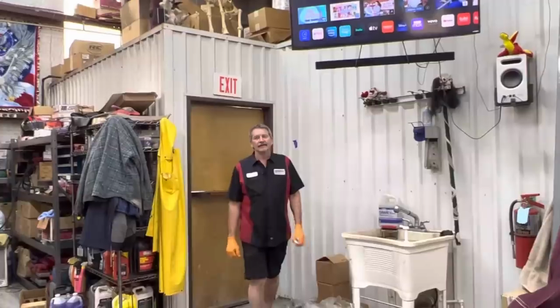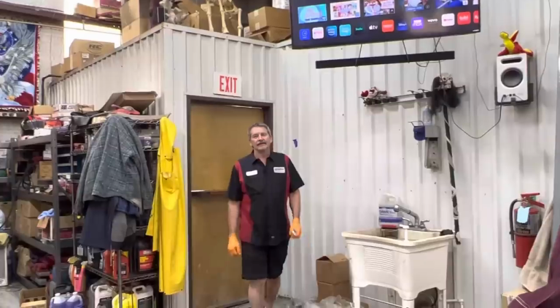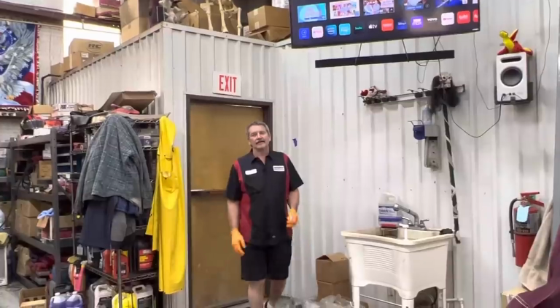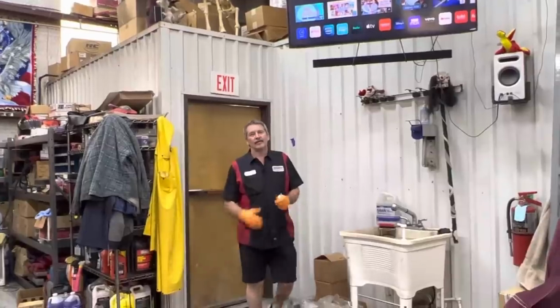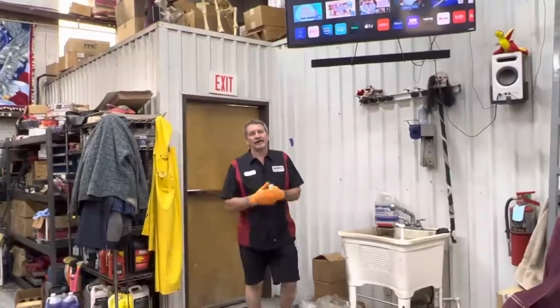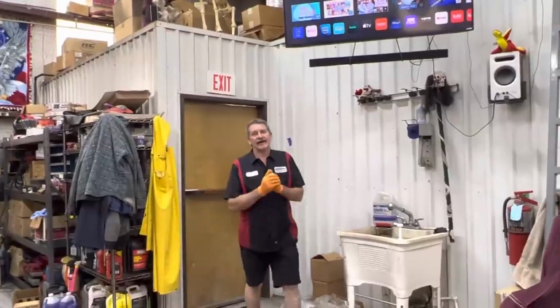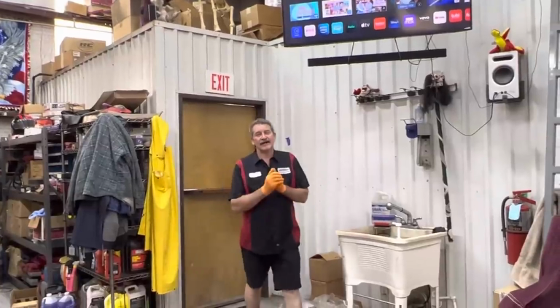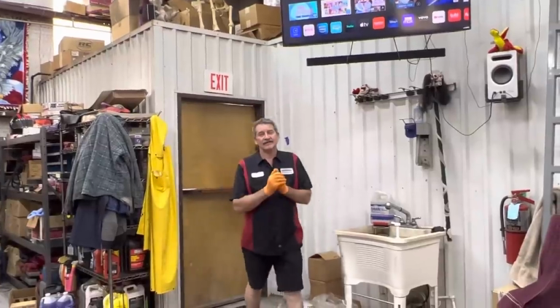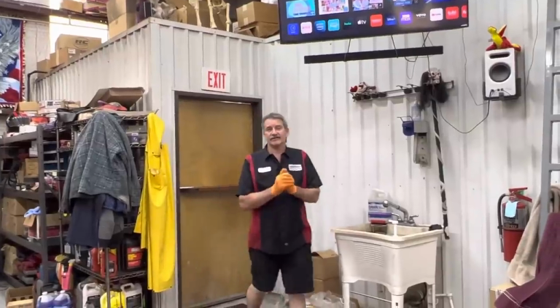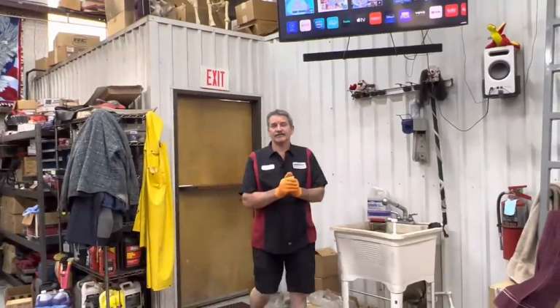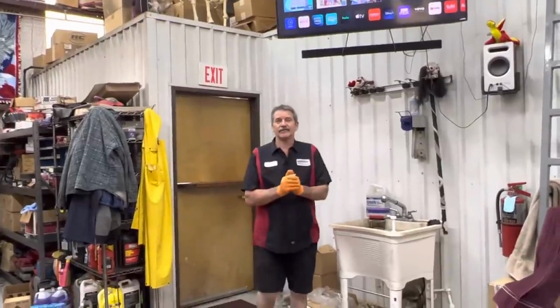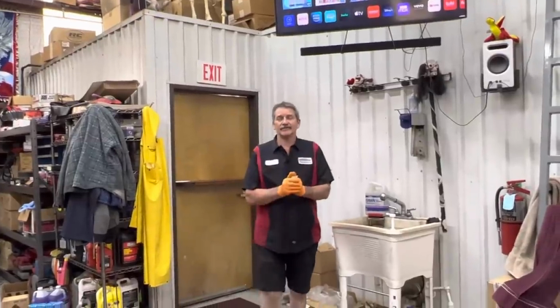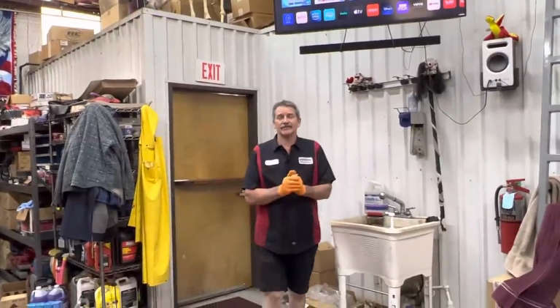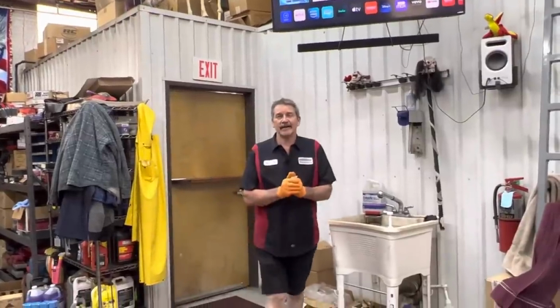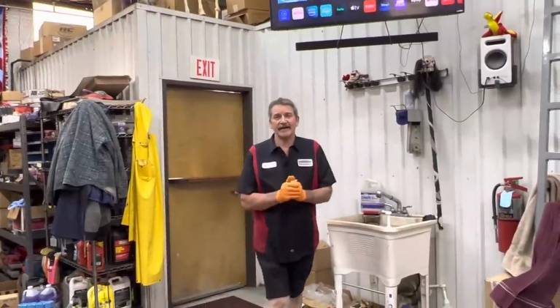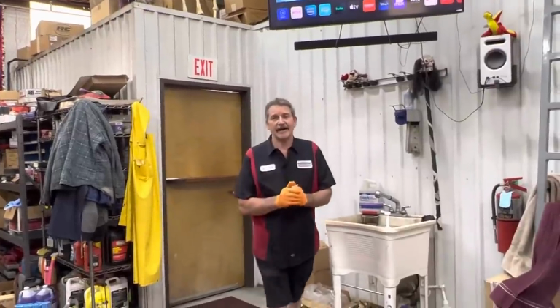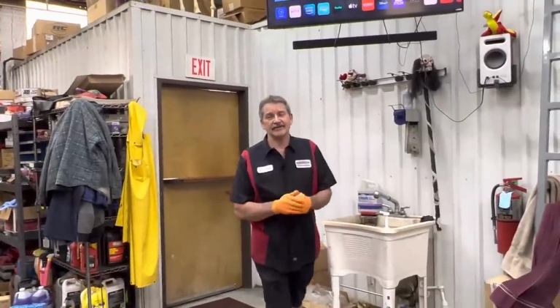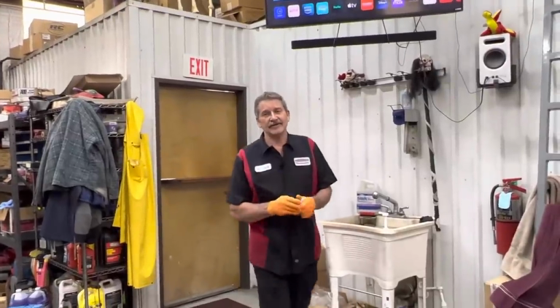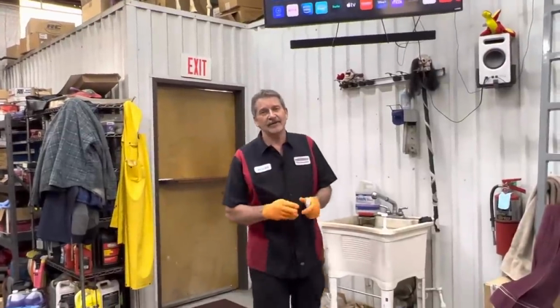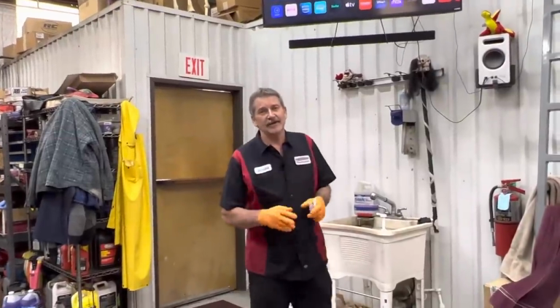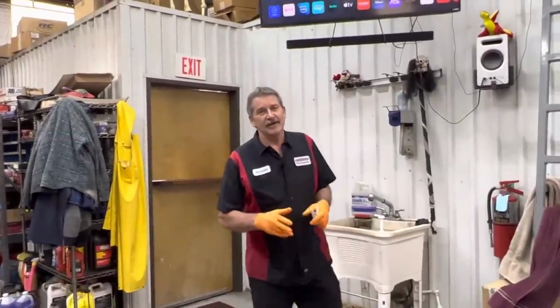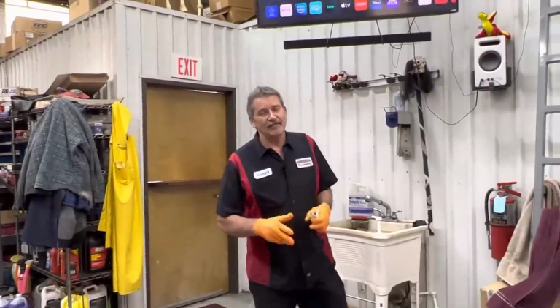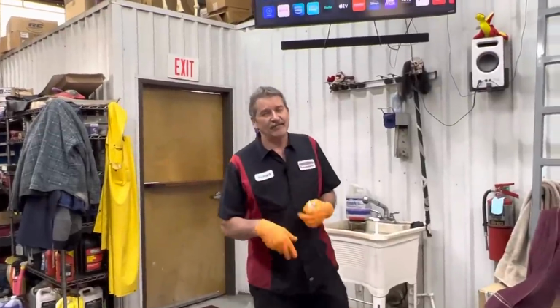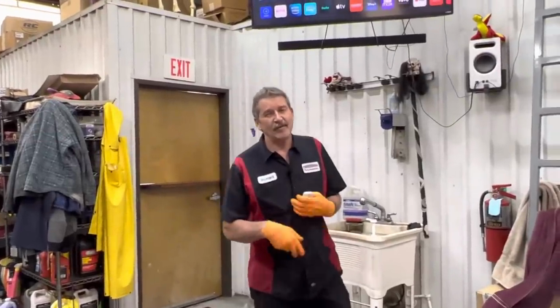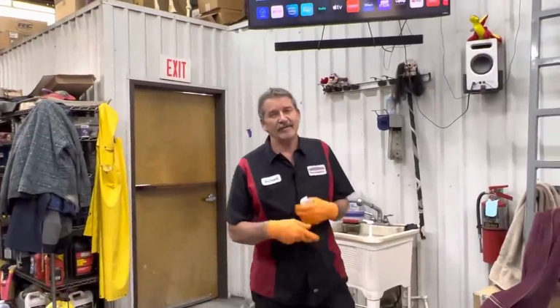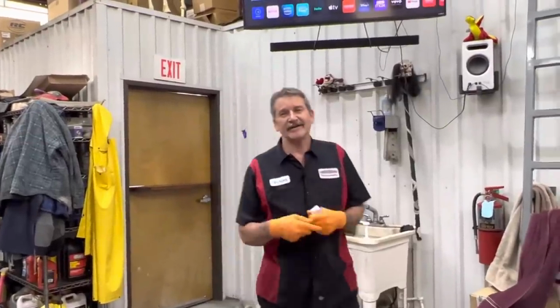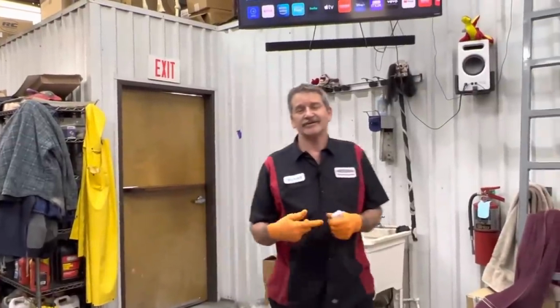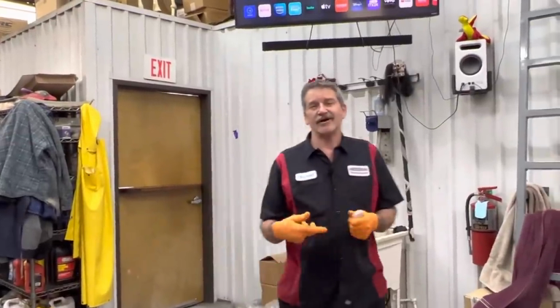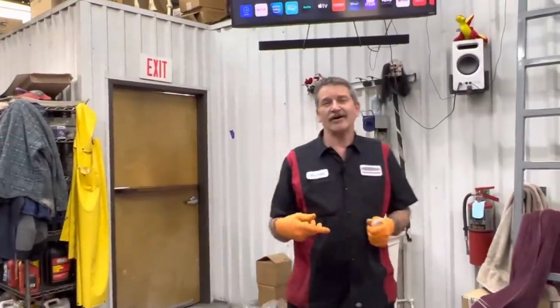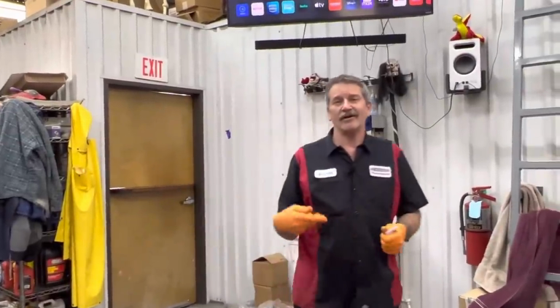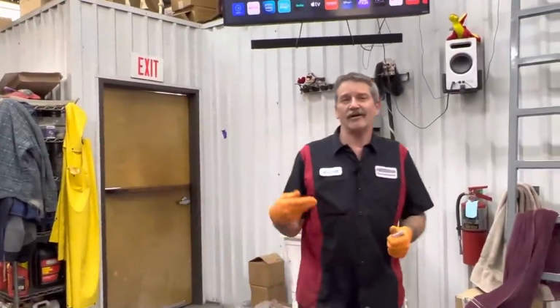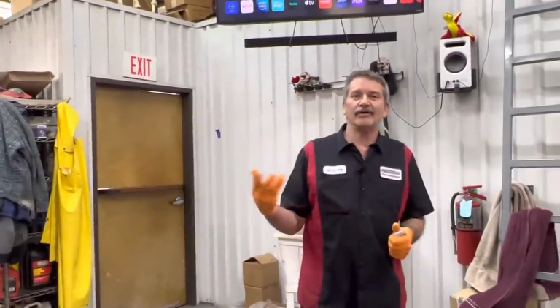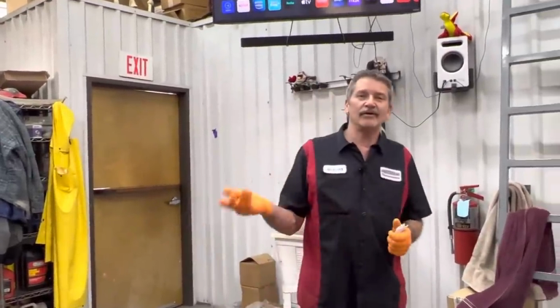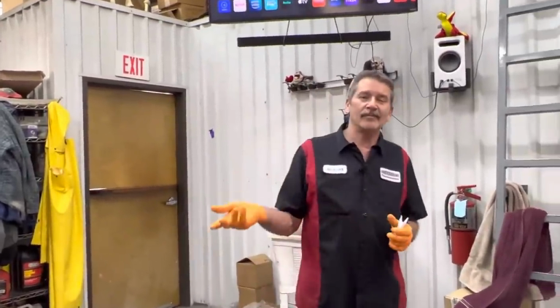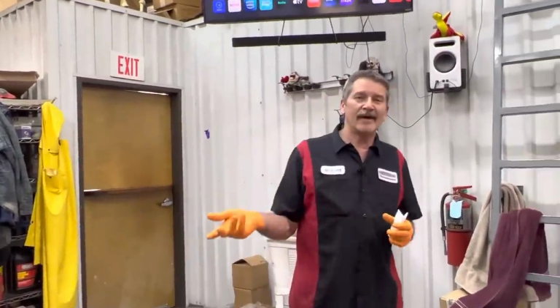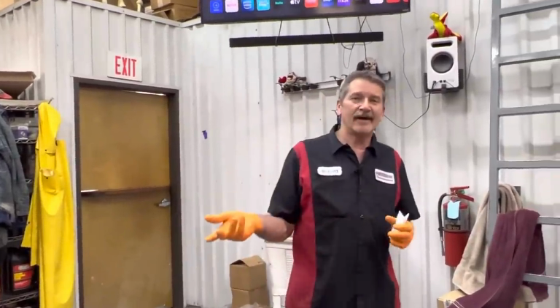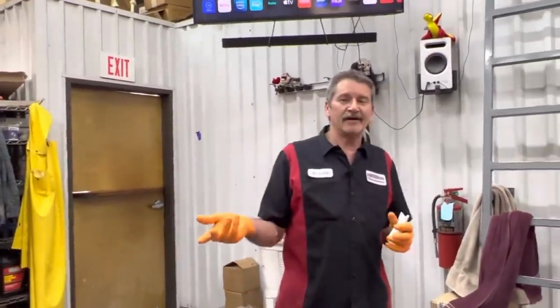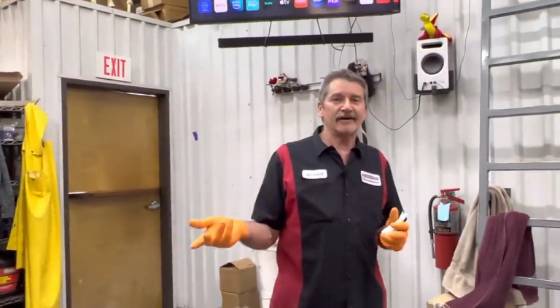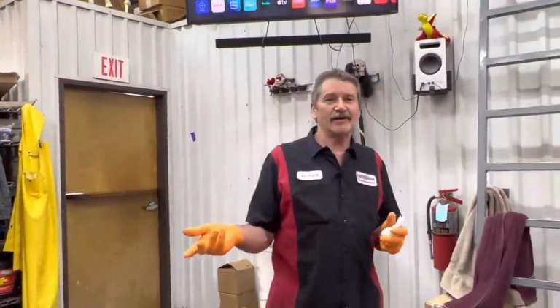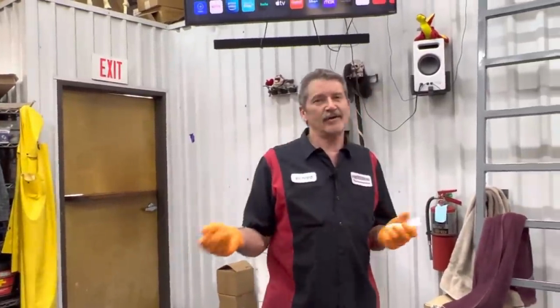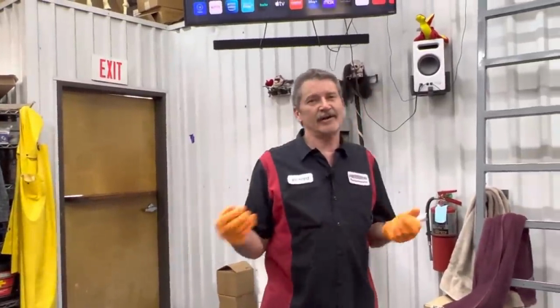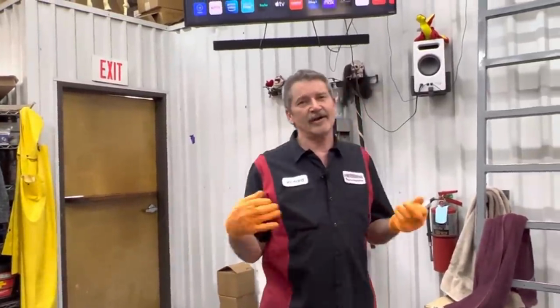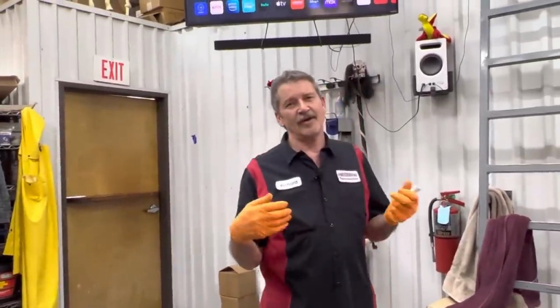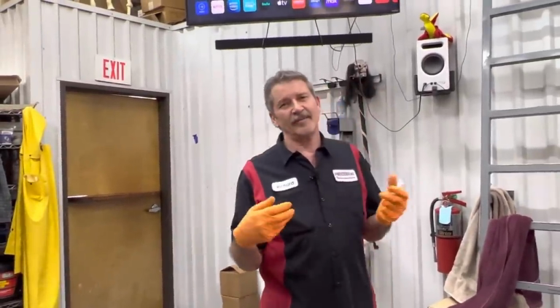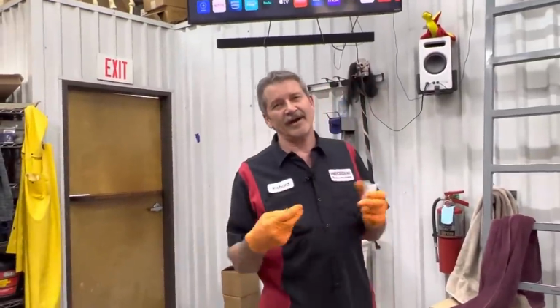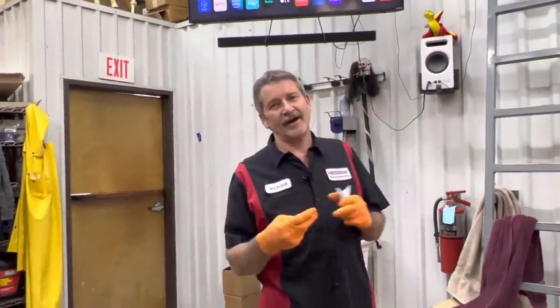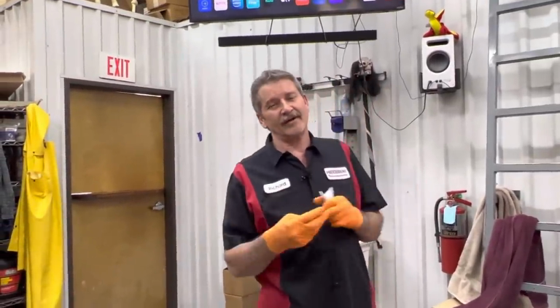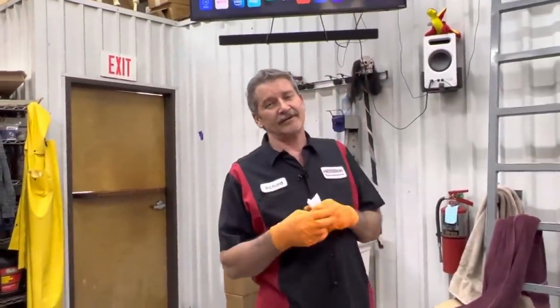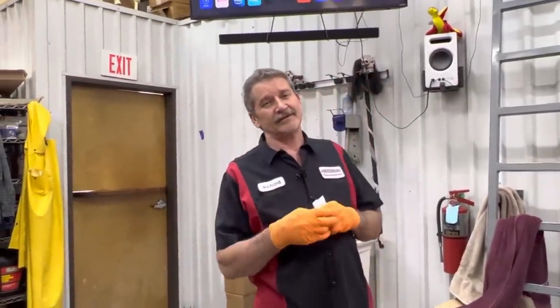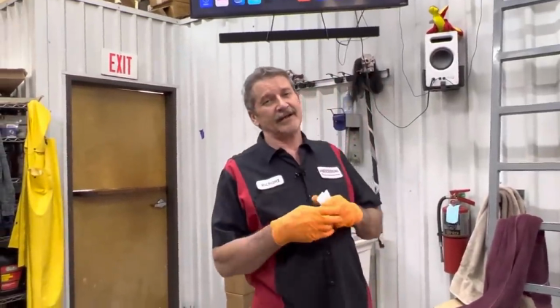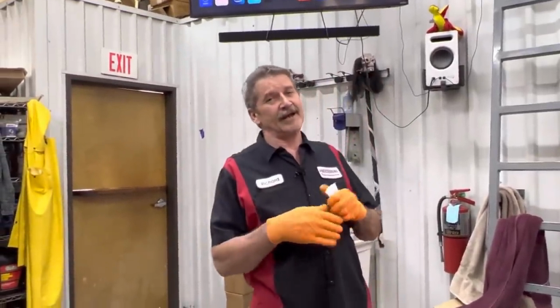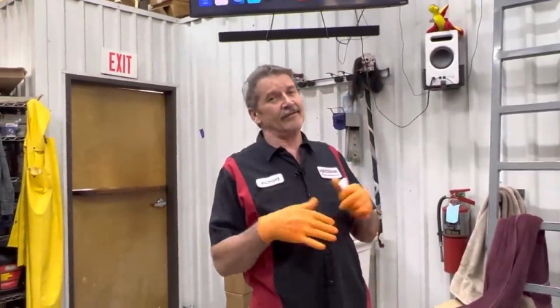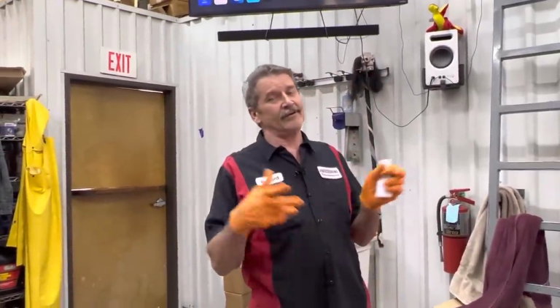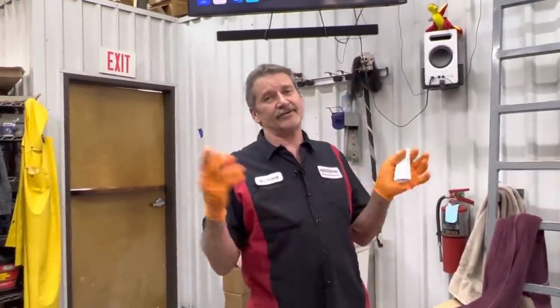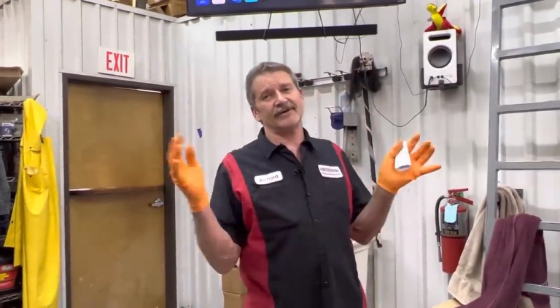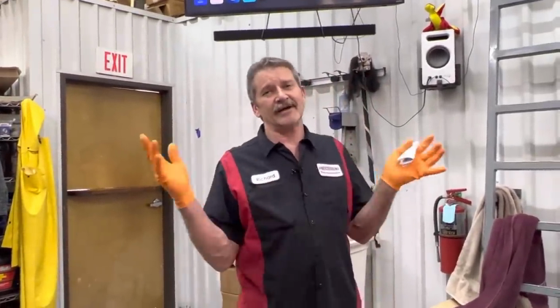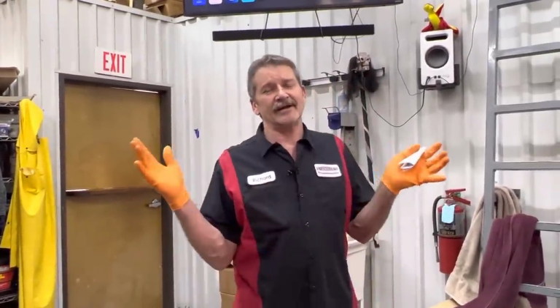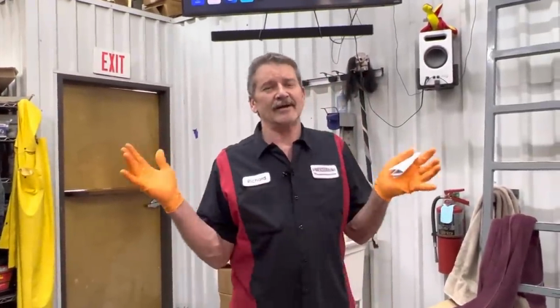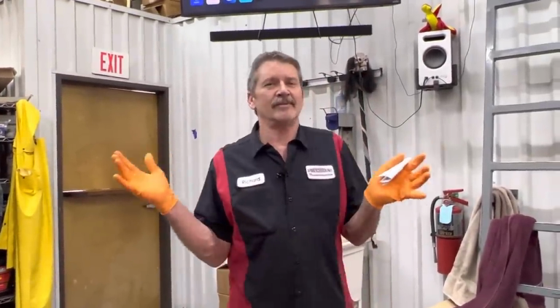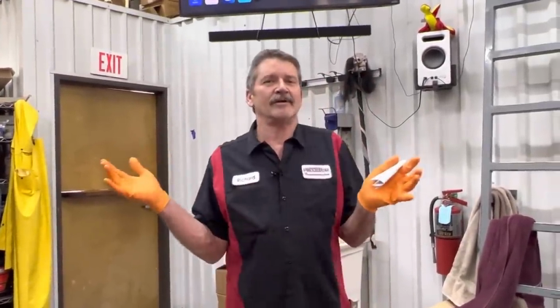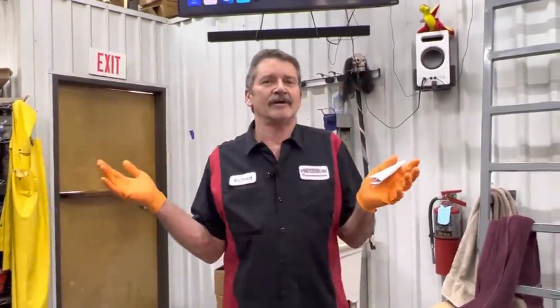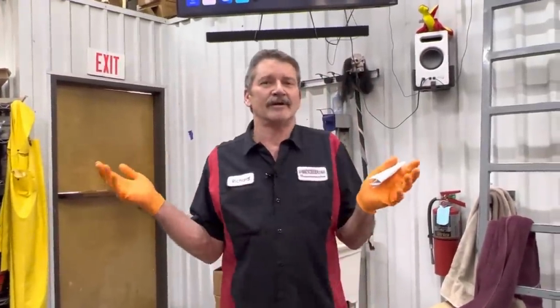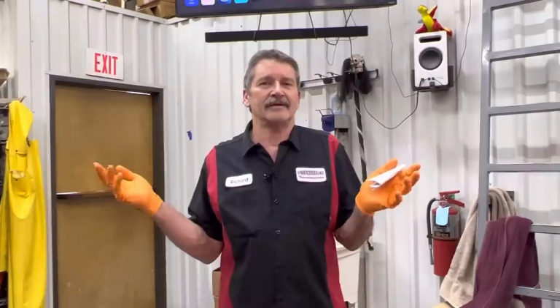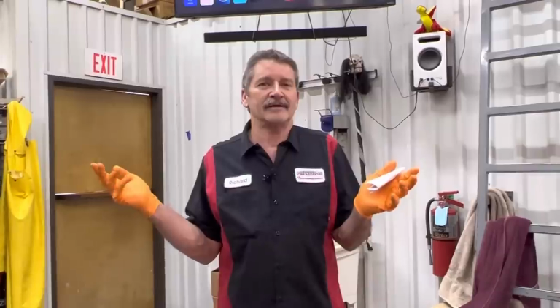Good morning guys, this is Richard back at you. Before we get started on our unit, Cody called me out and said hey Richard, you got to come here and look at this.